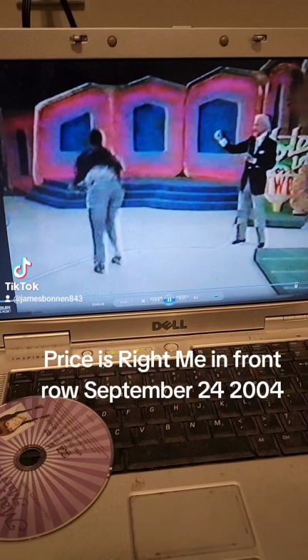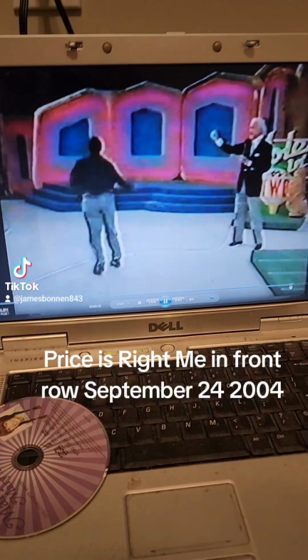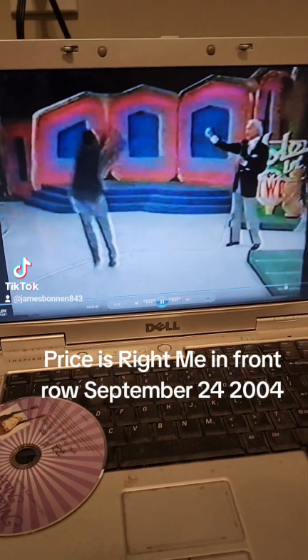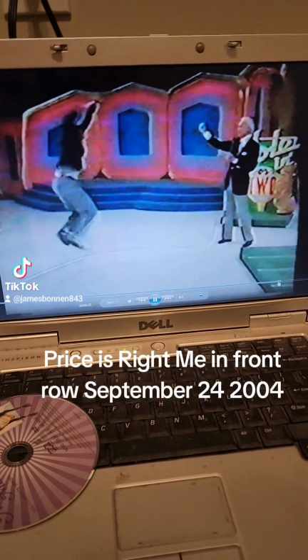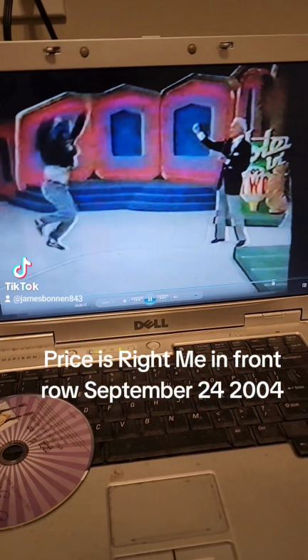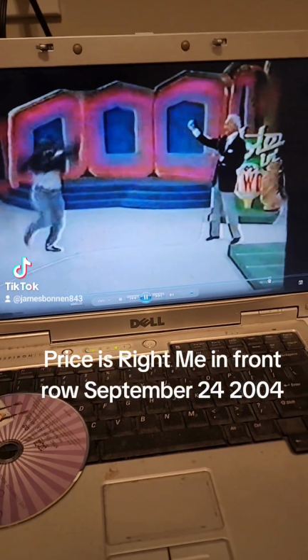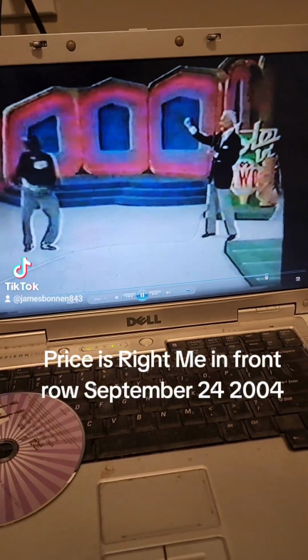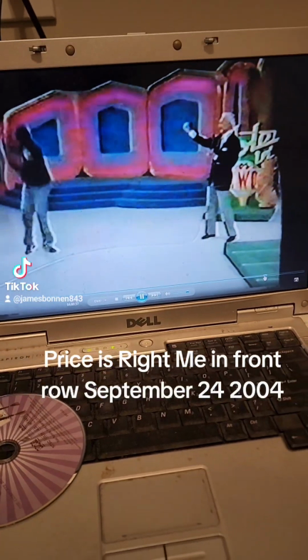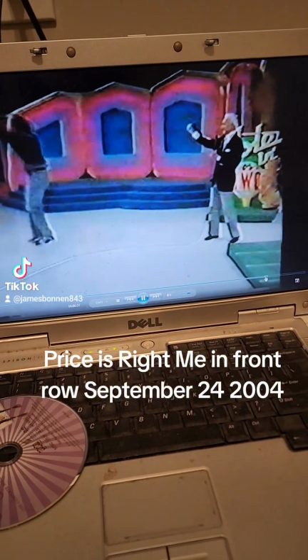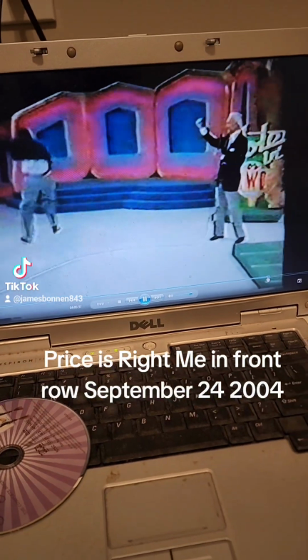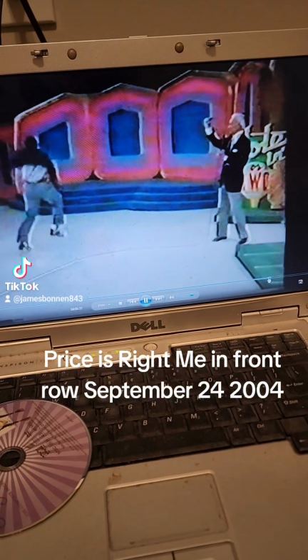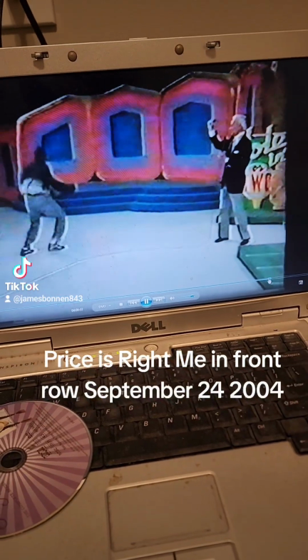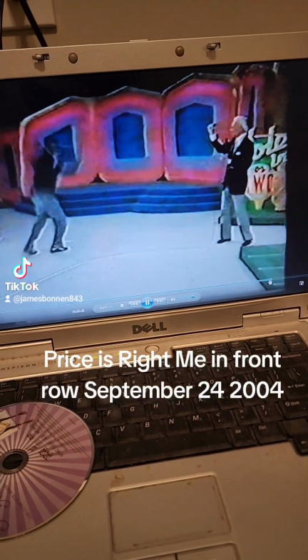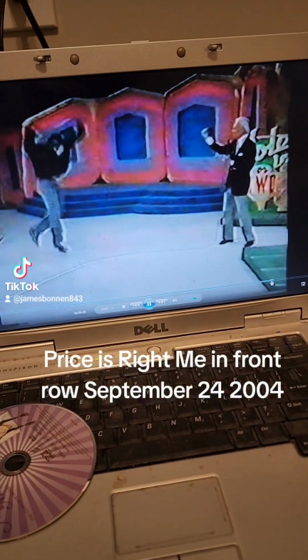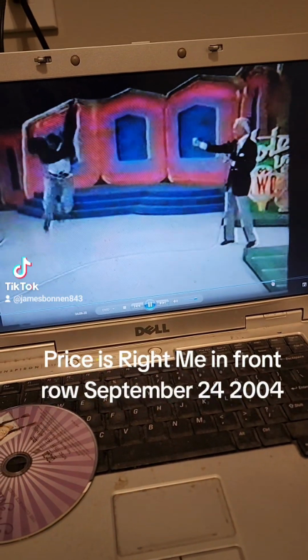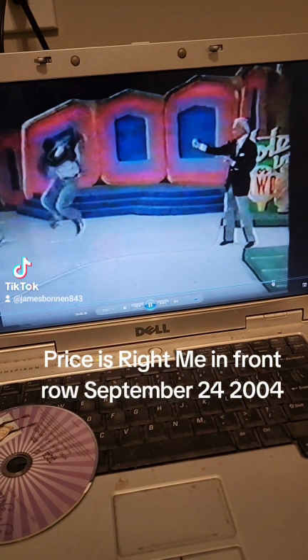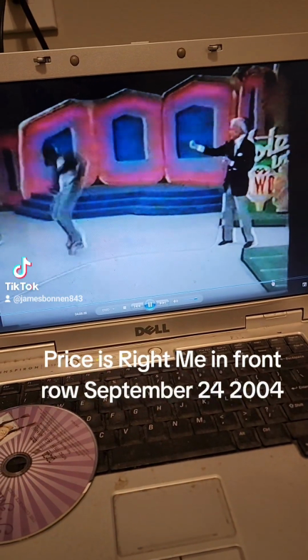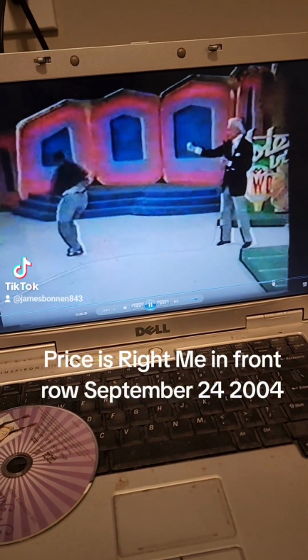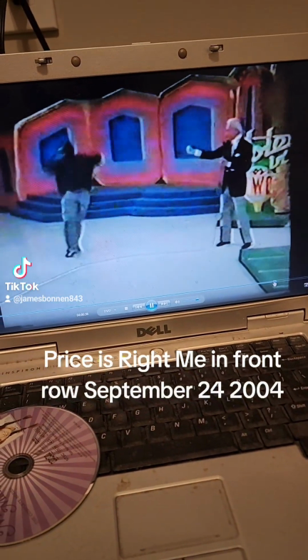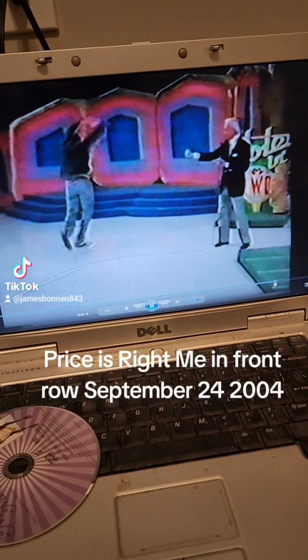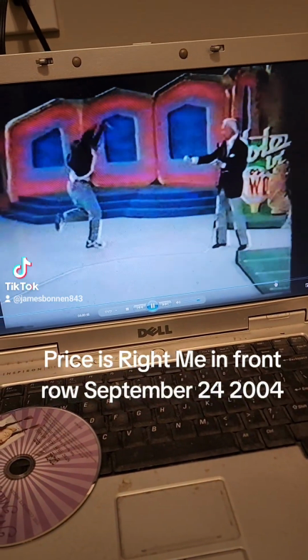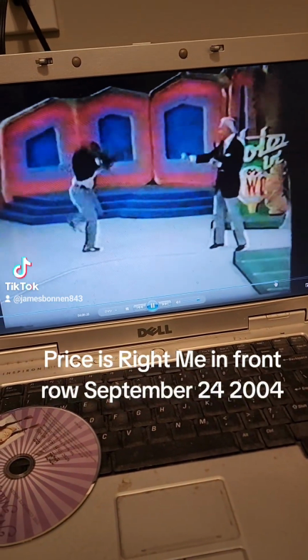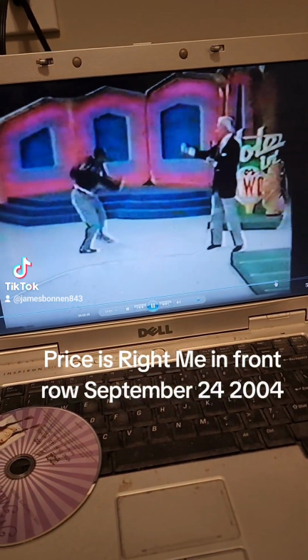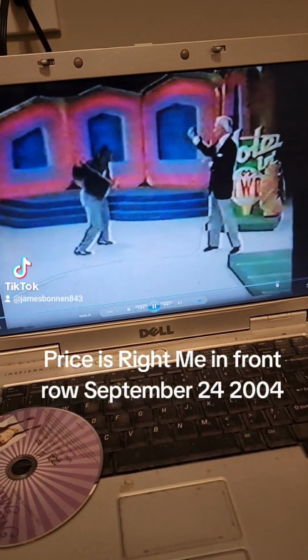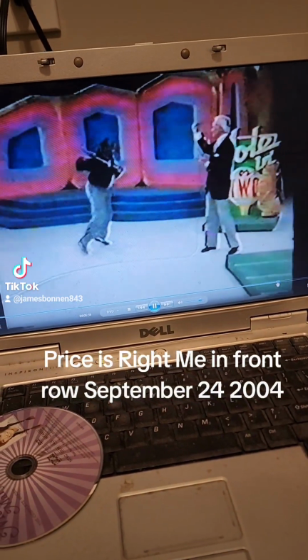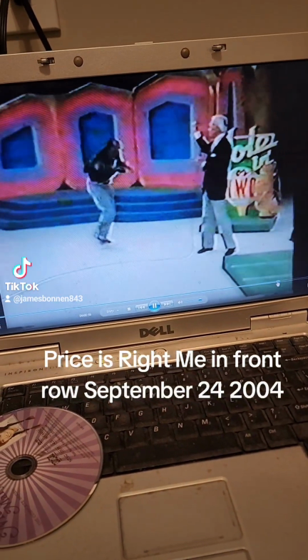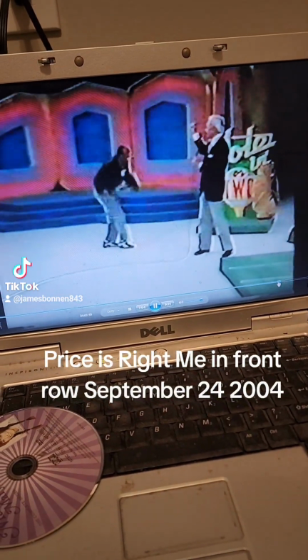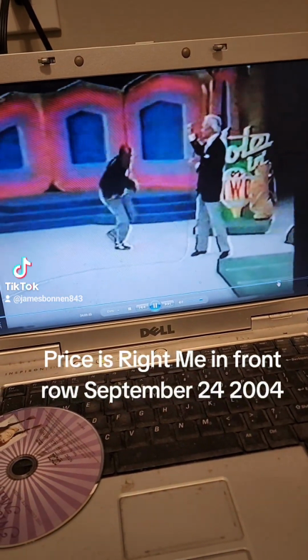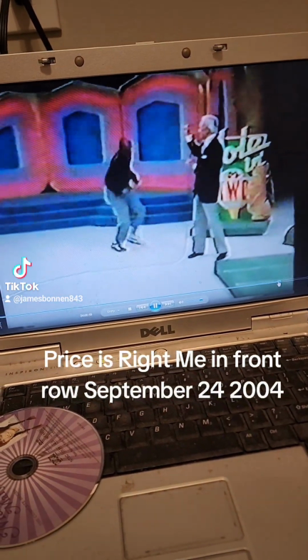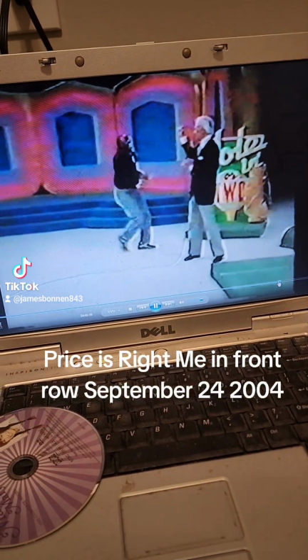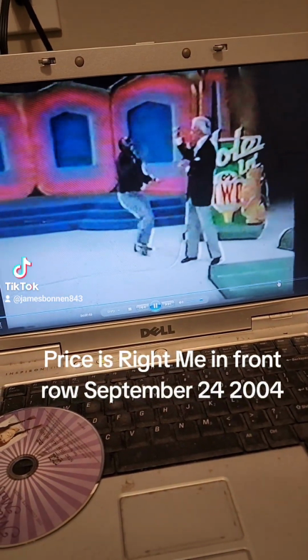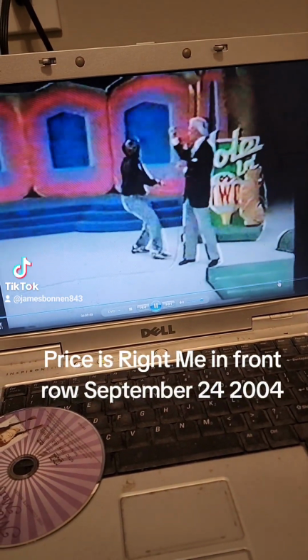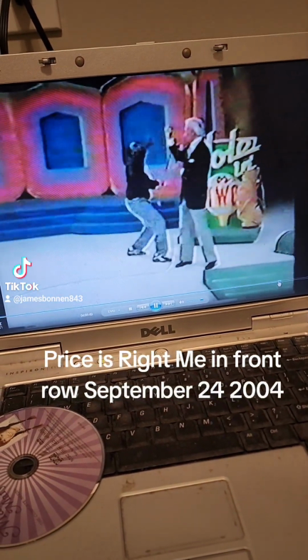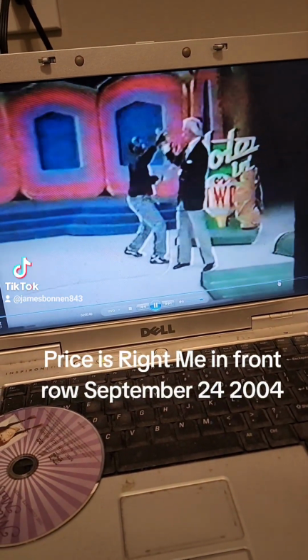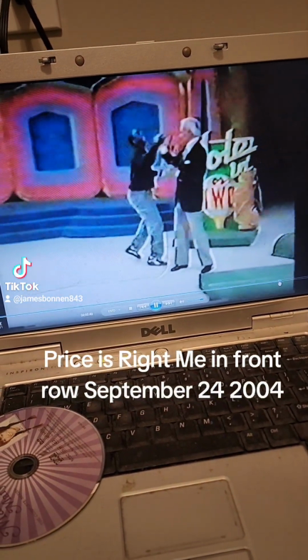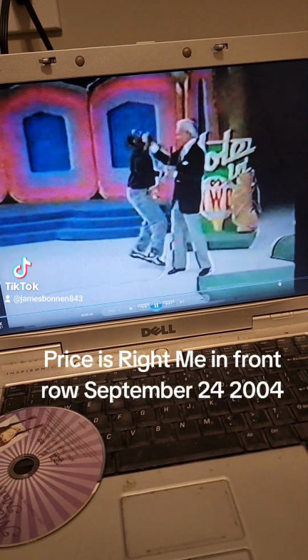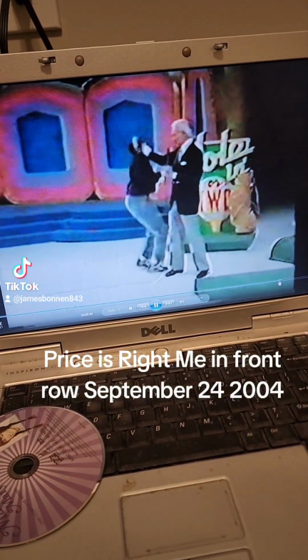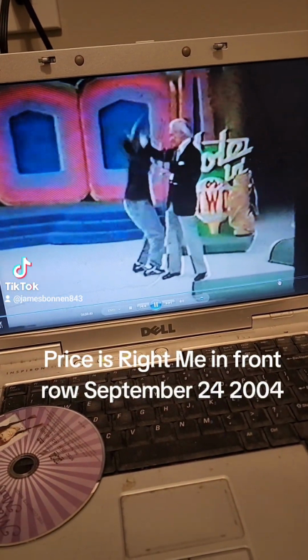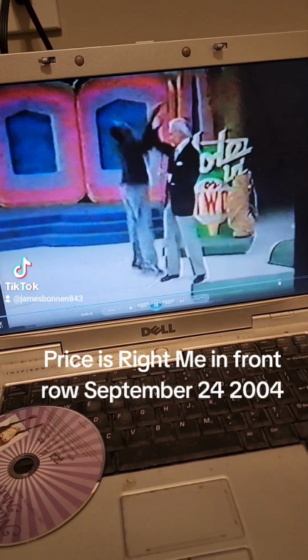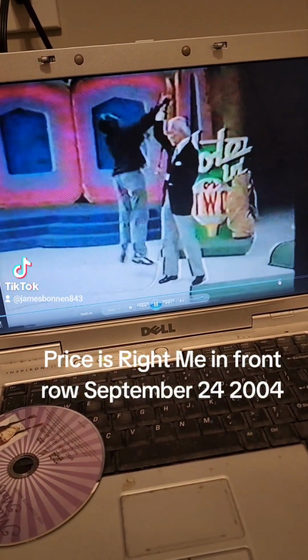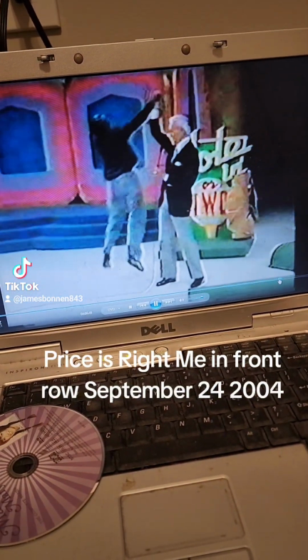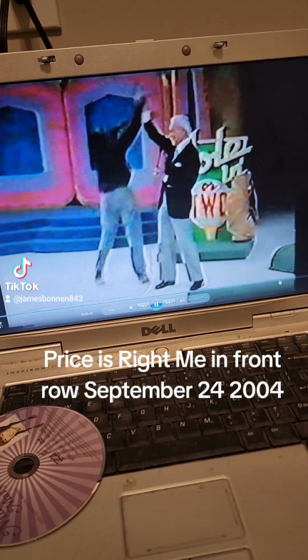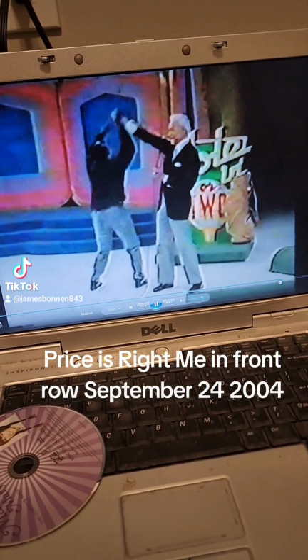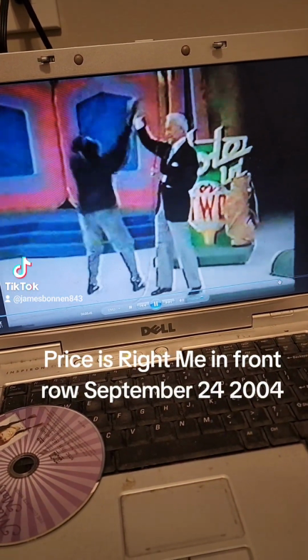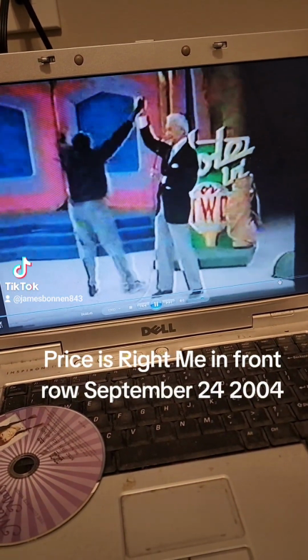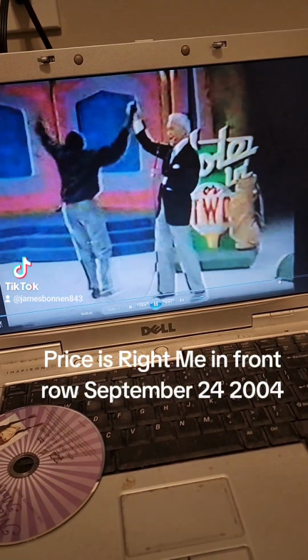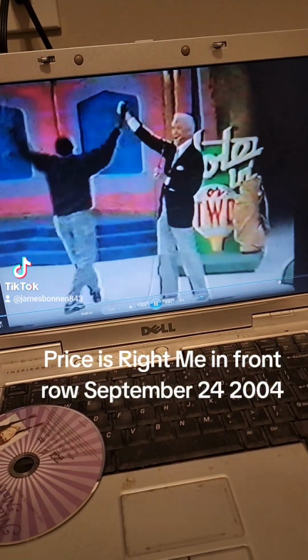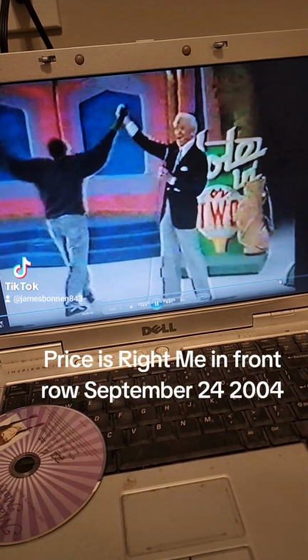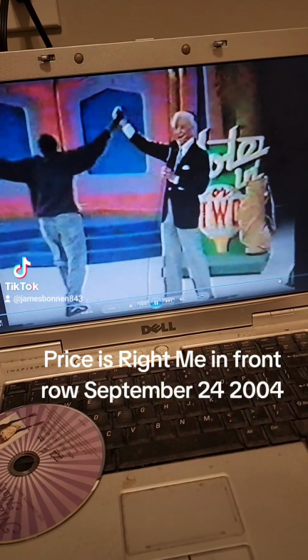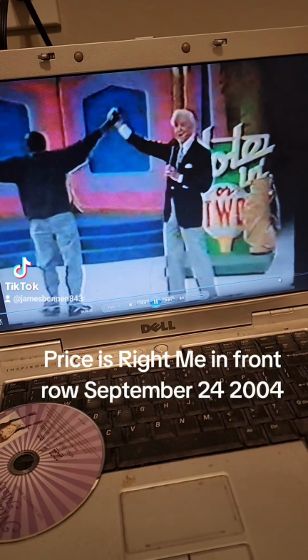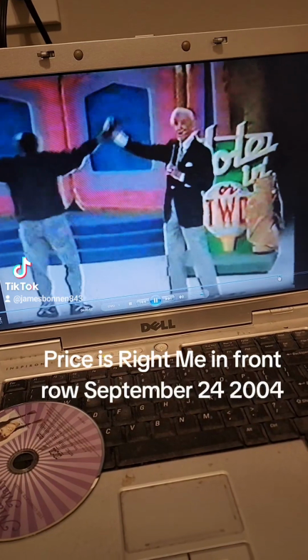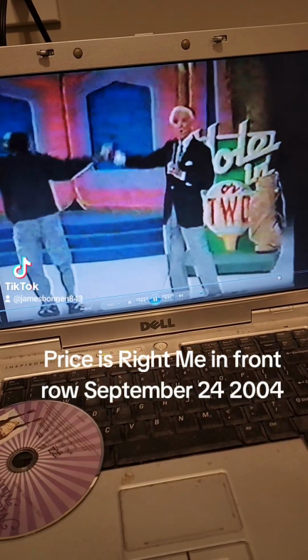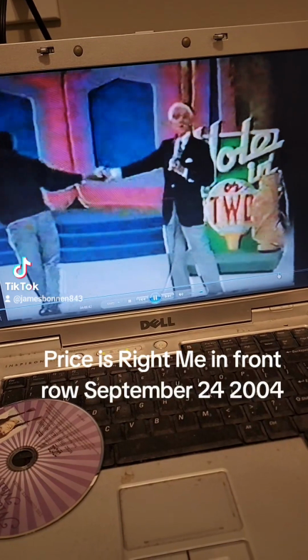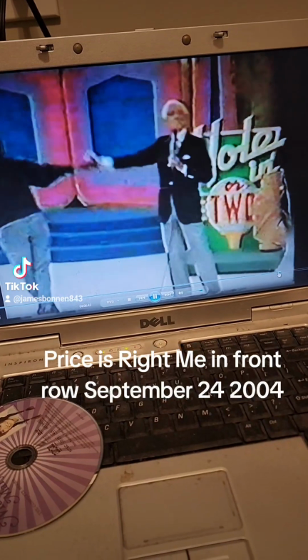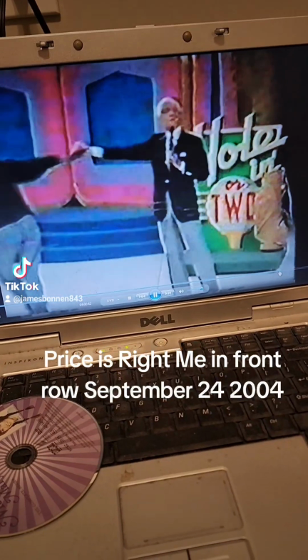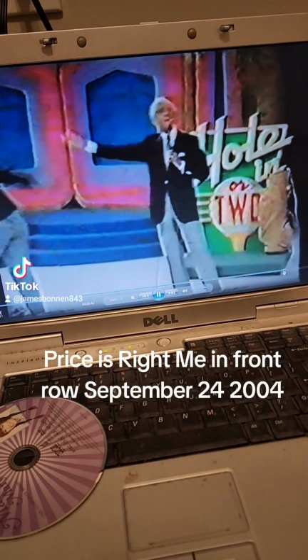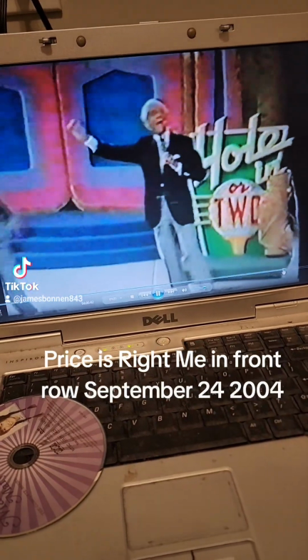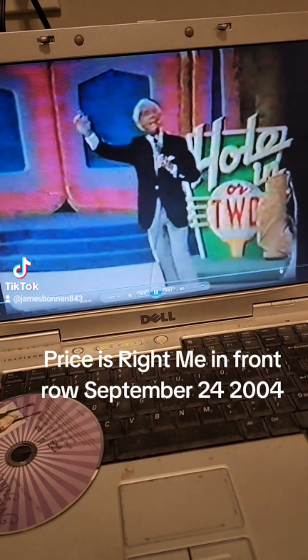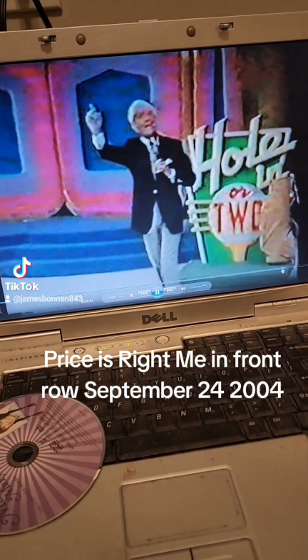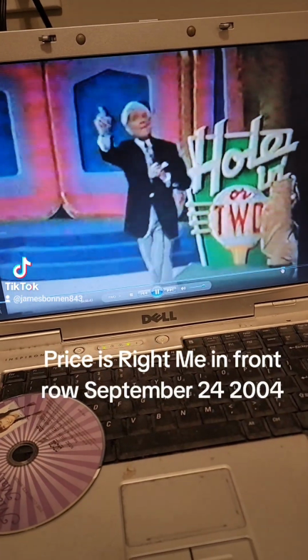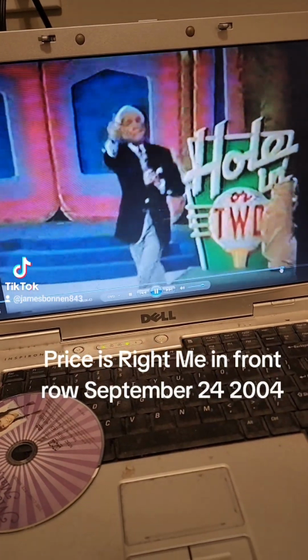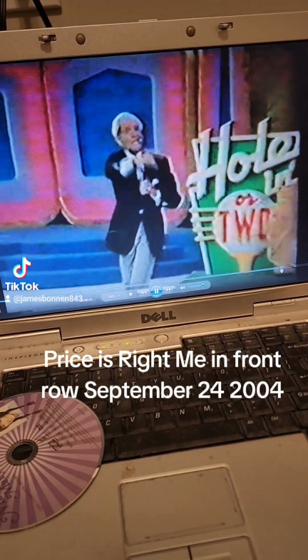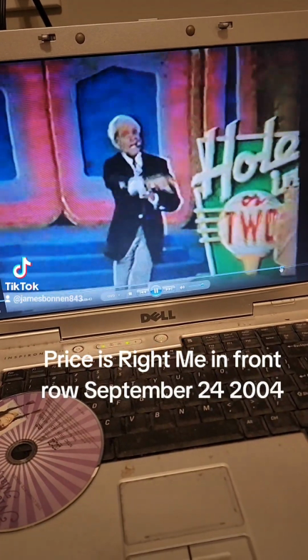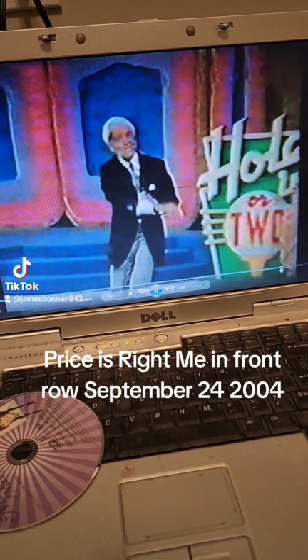Everybody loves Spencer. Everybody loves Spencer with a car. We'll be back at the win.